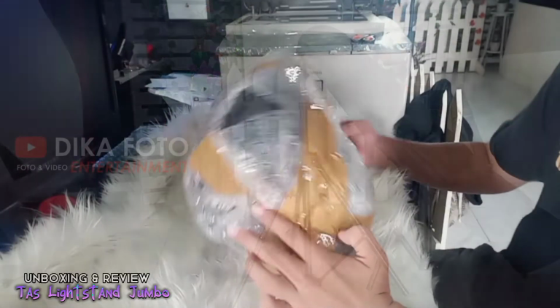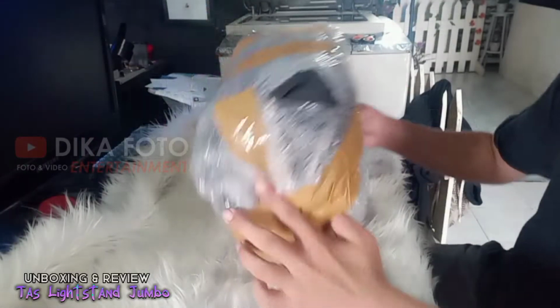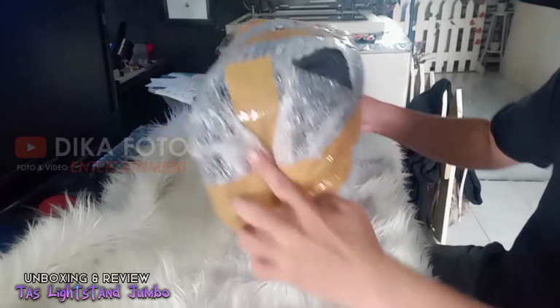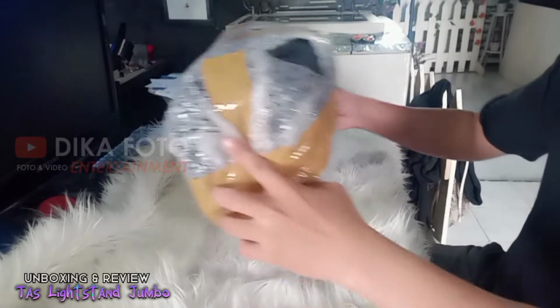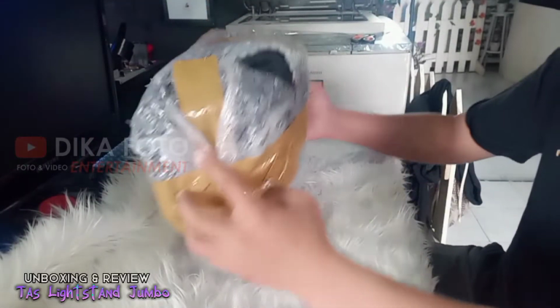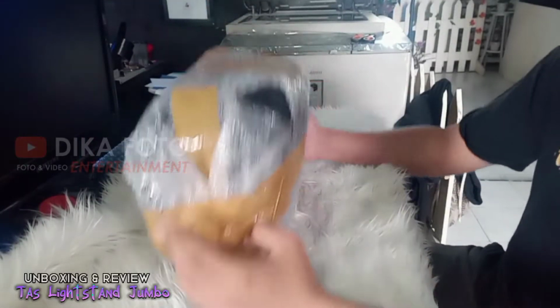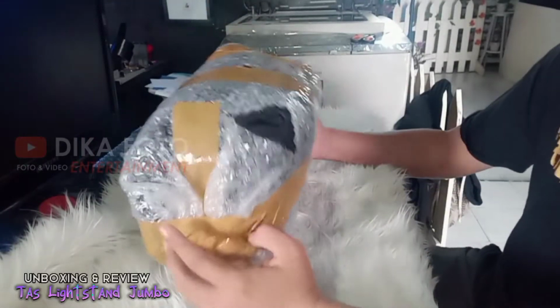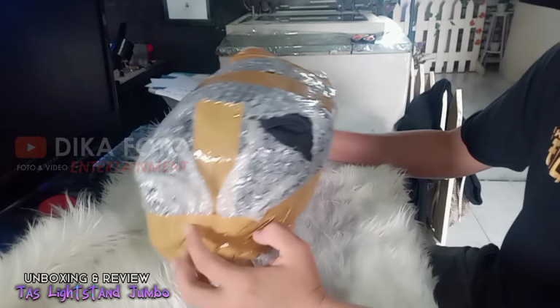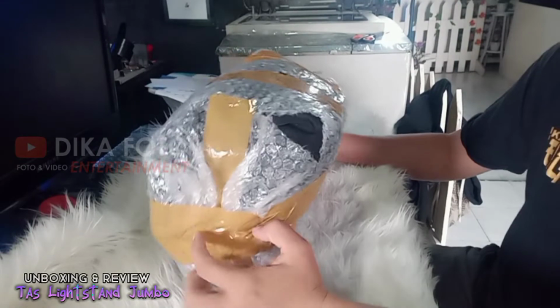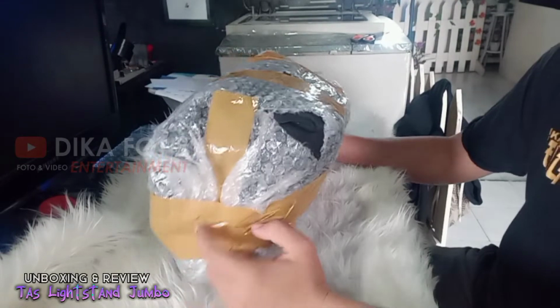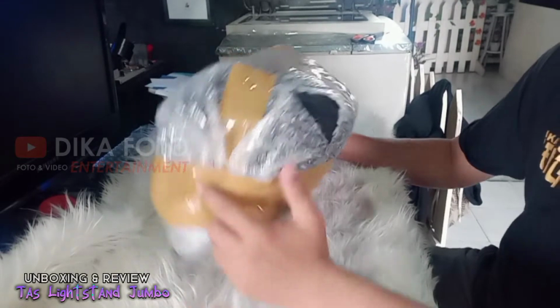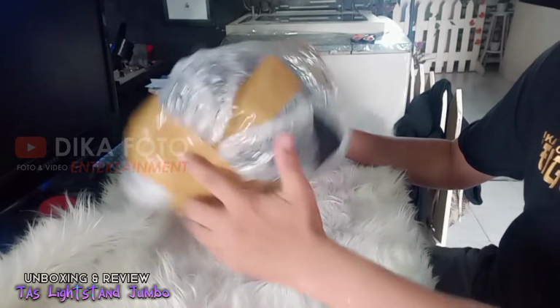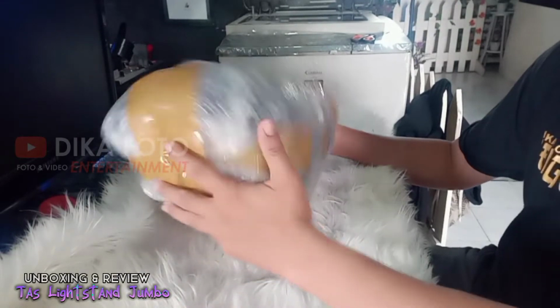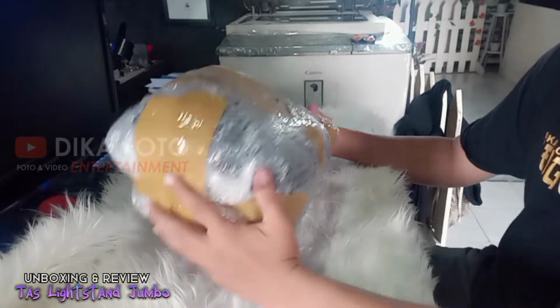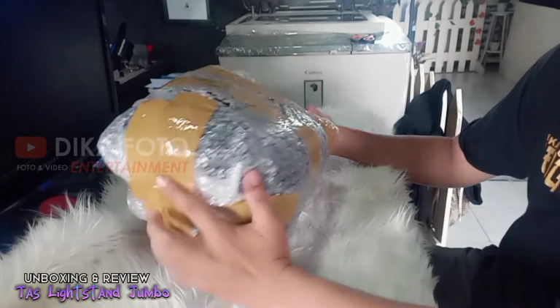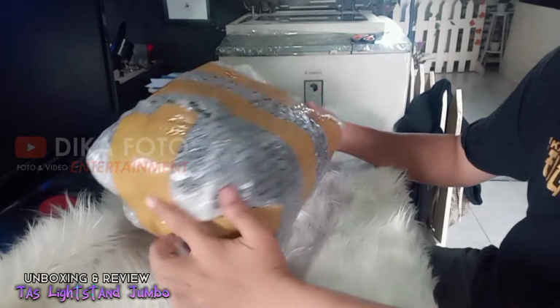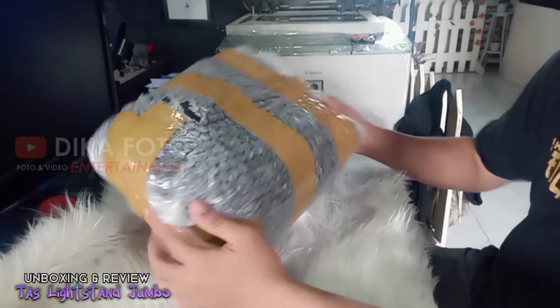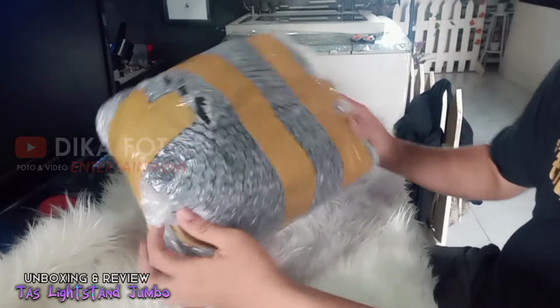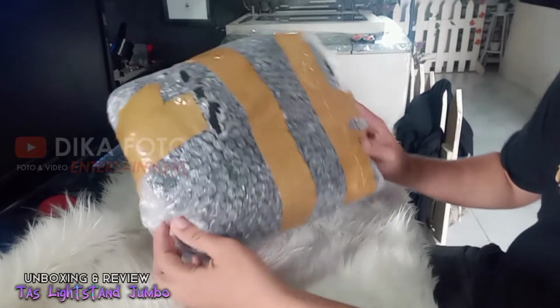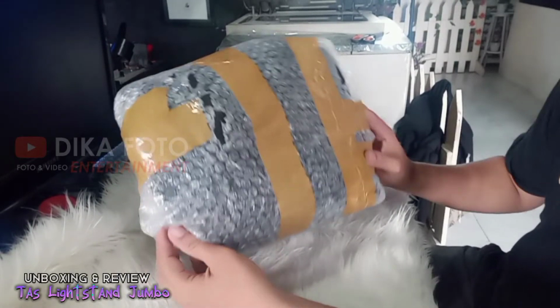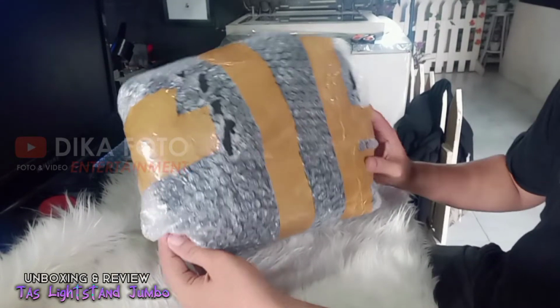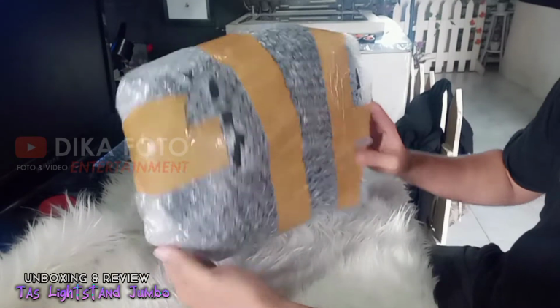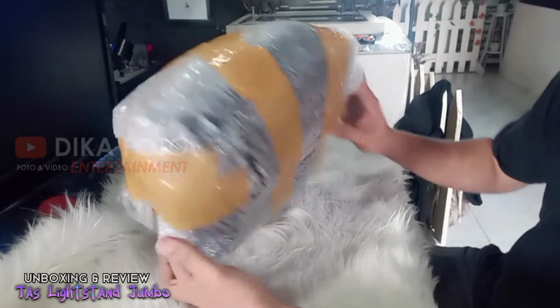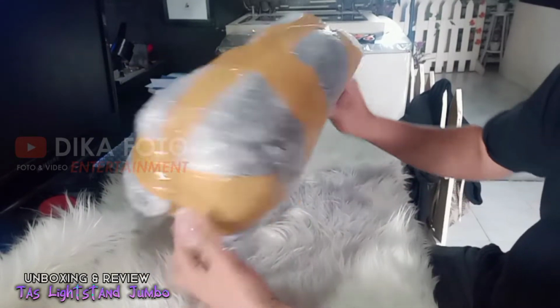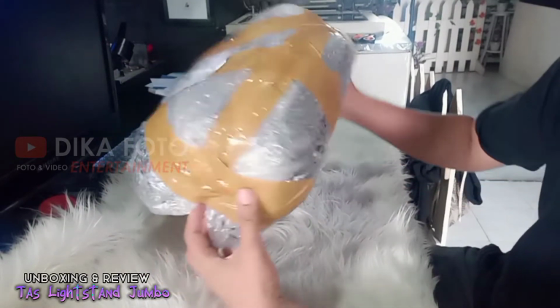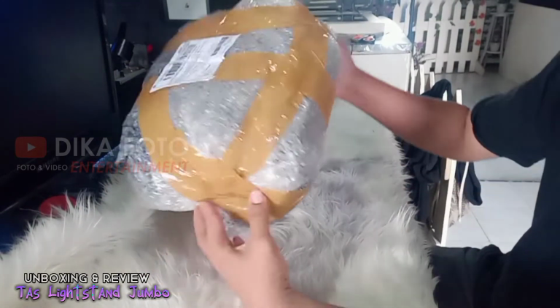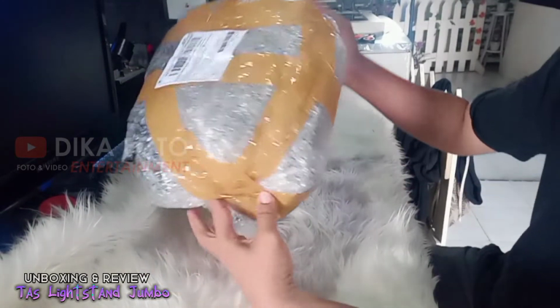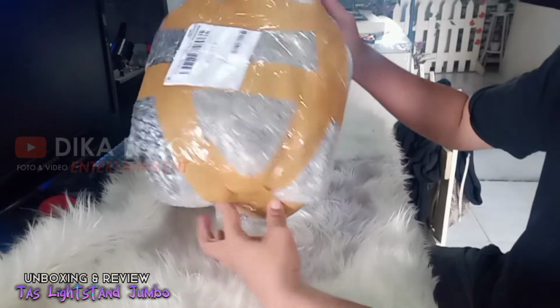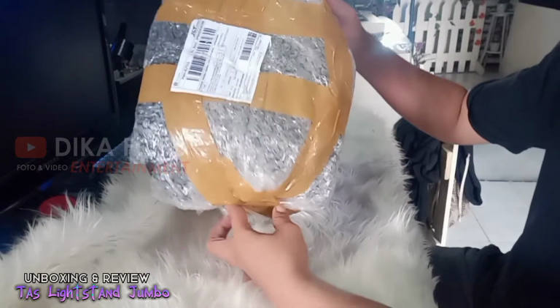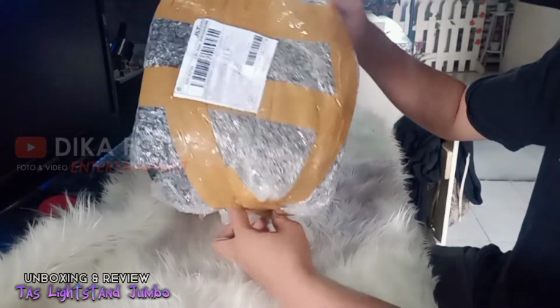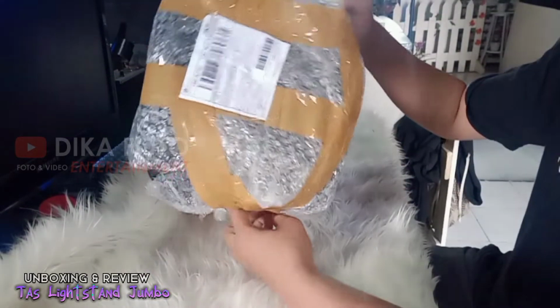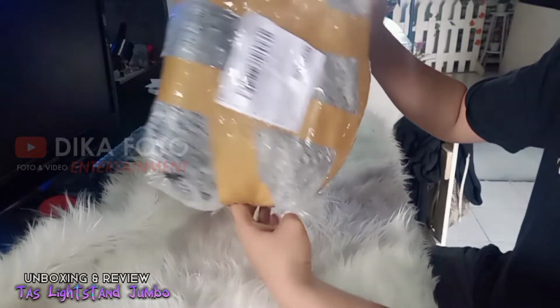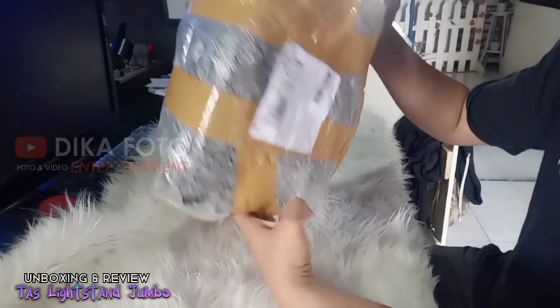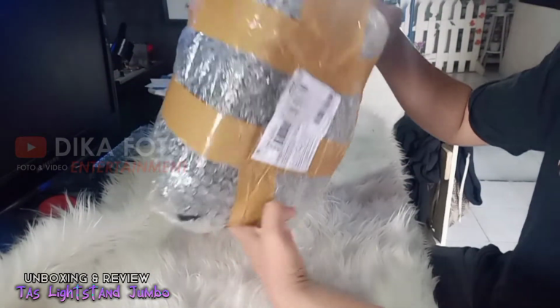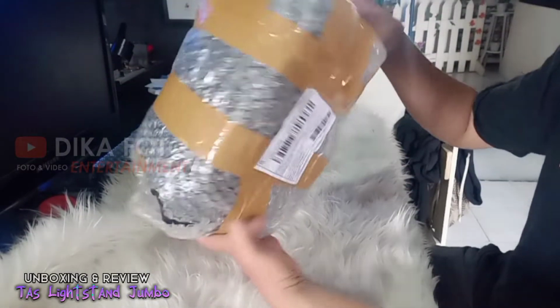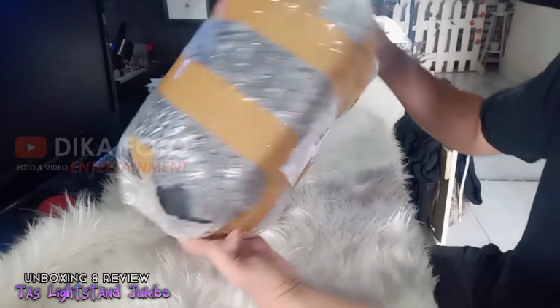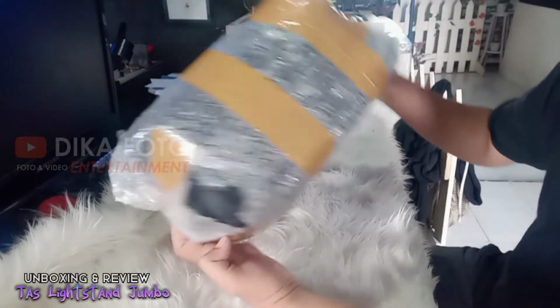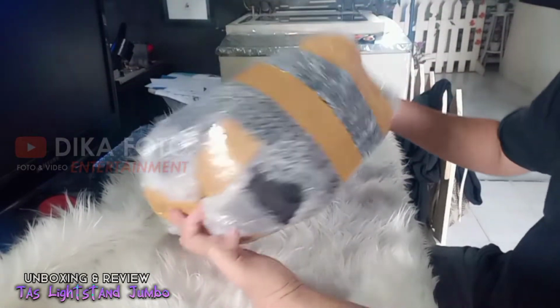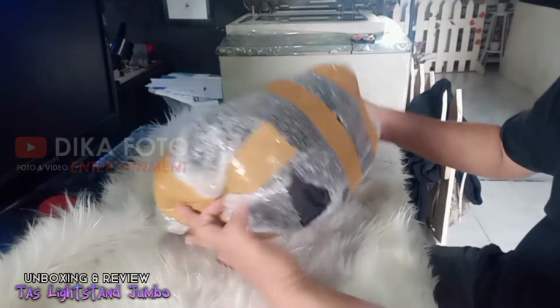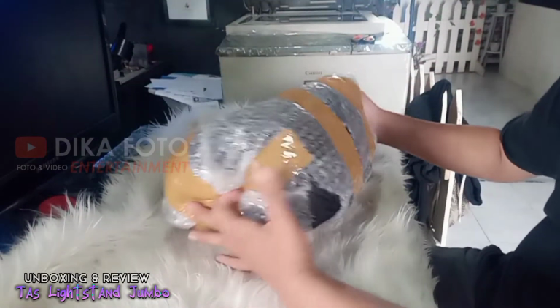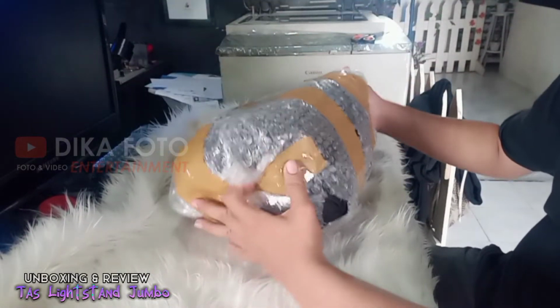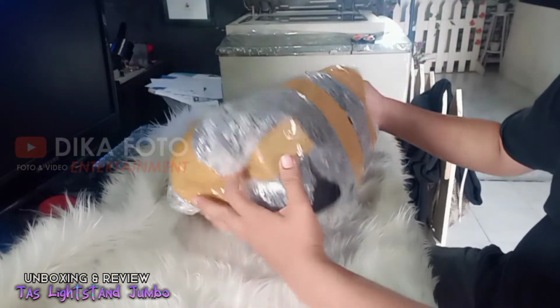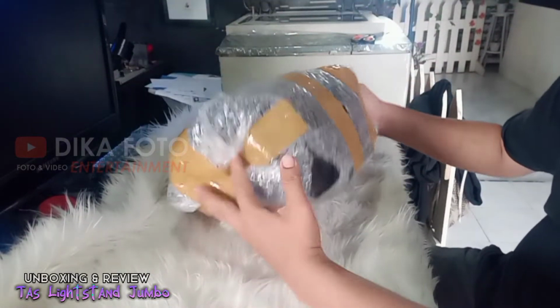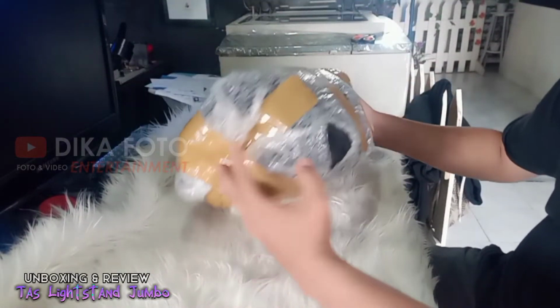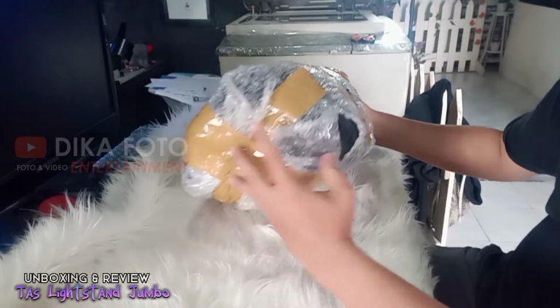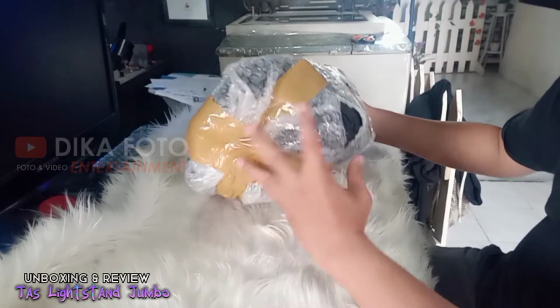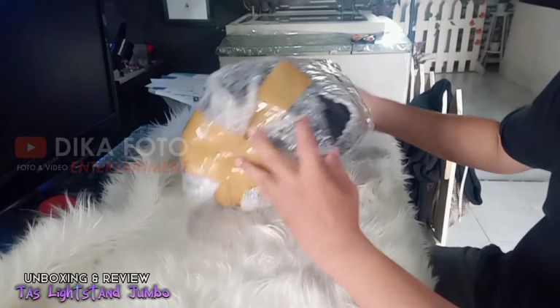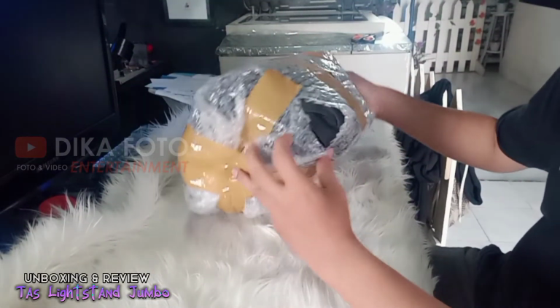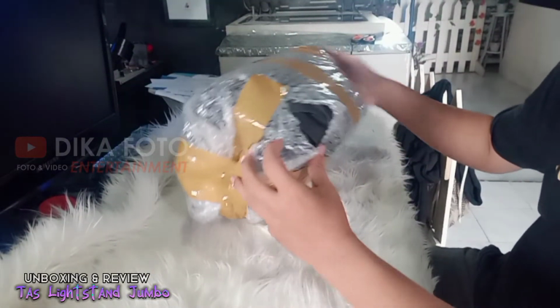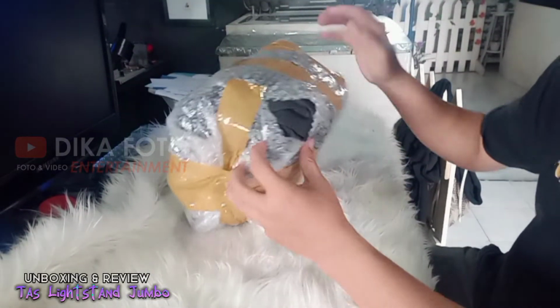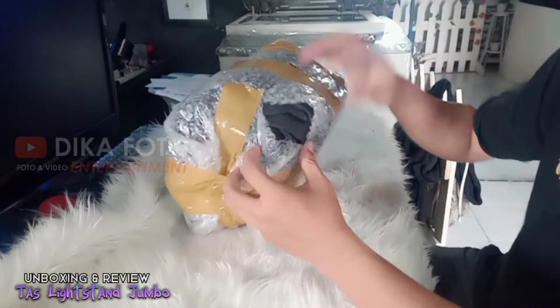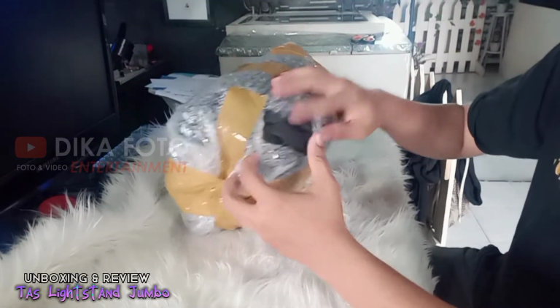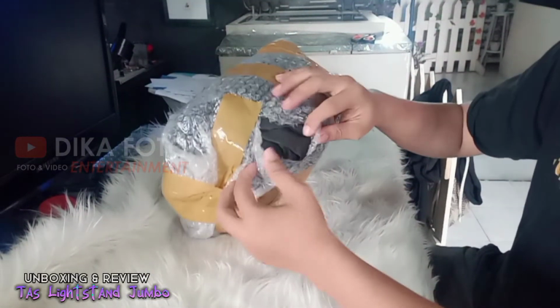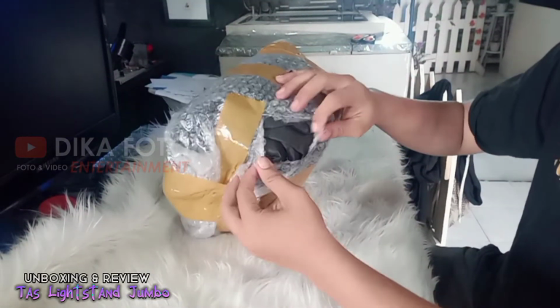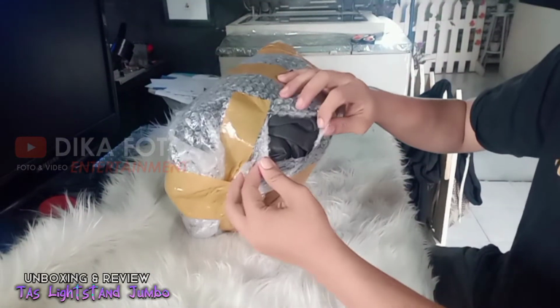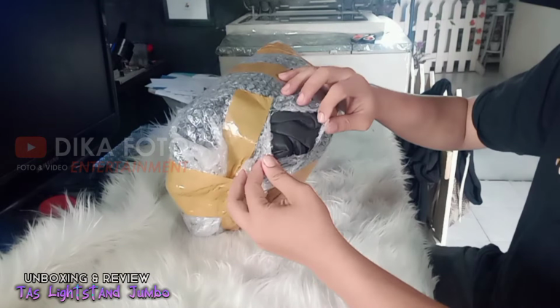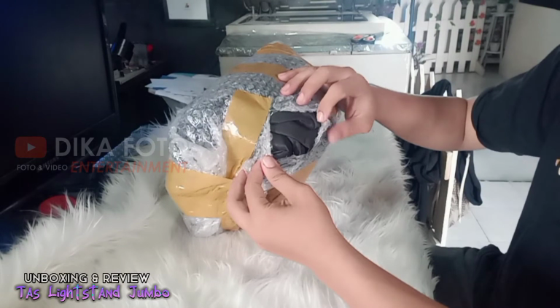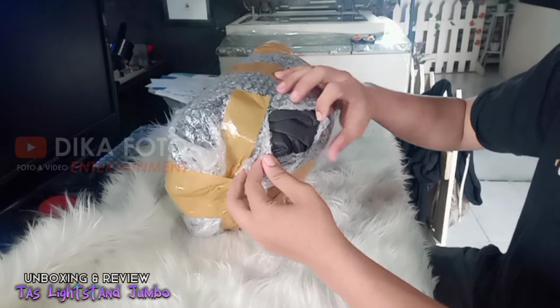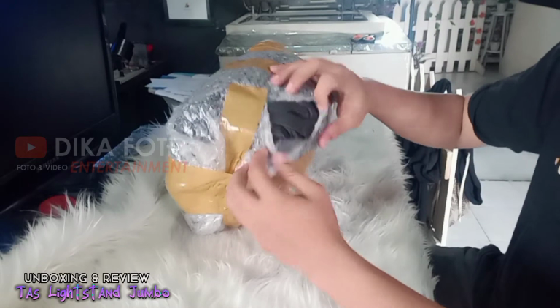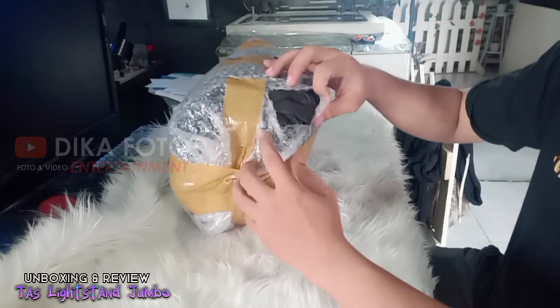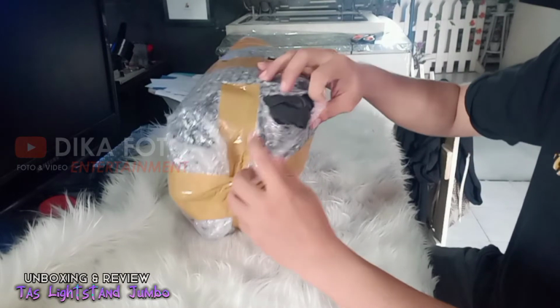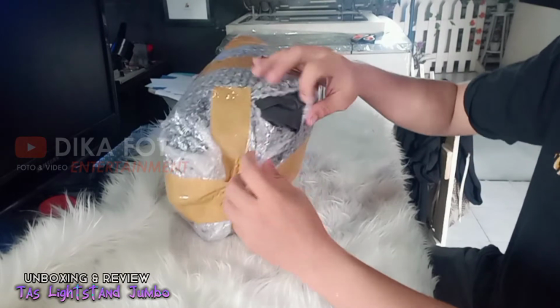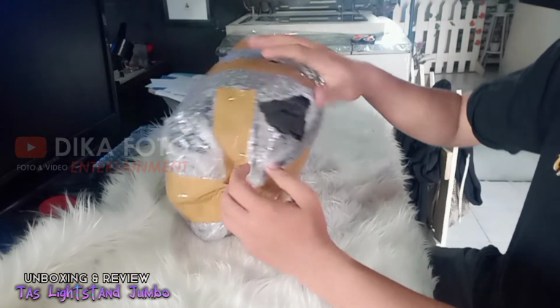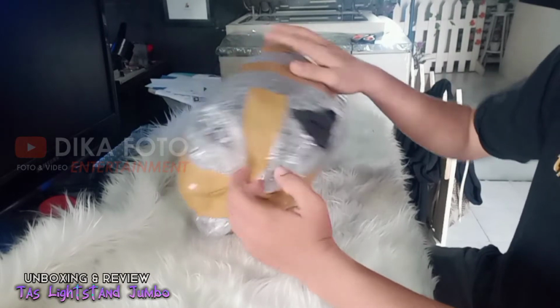Halo teman-teman, berjumpa lagi di channel Dikapoto. Kali ini kita akan unboxing salah satu paket yang telah kita pesan.